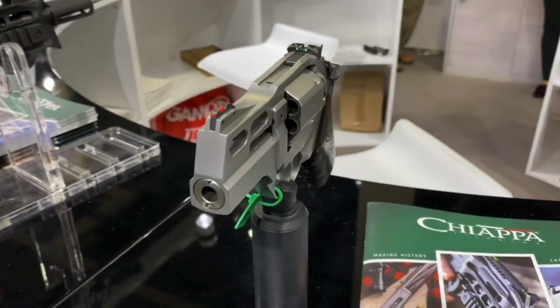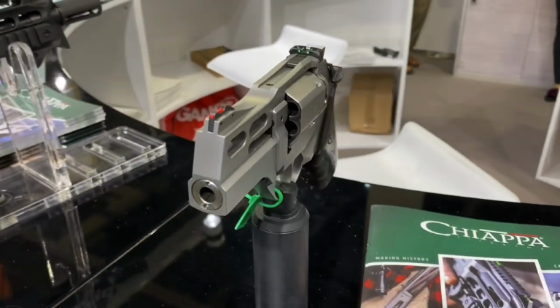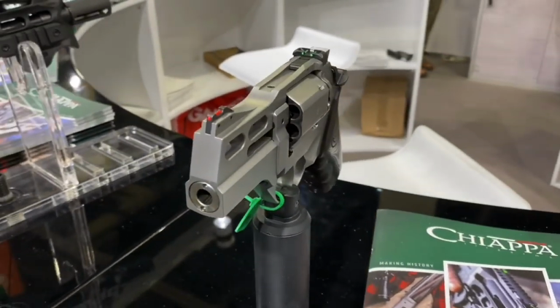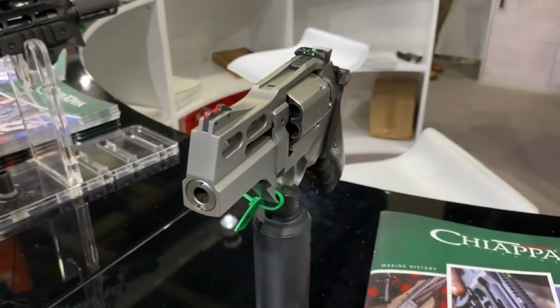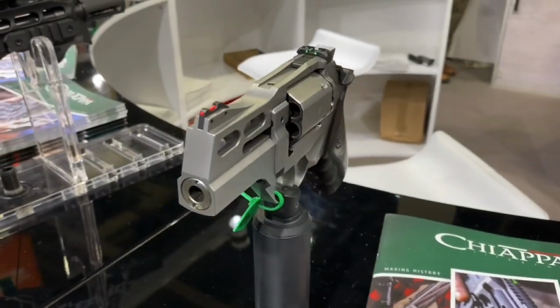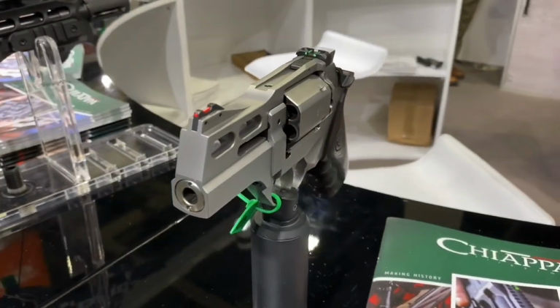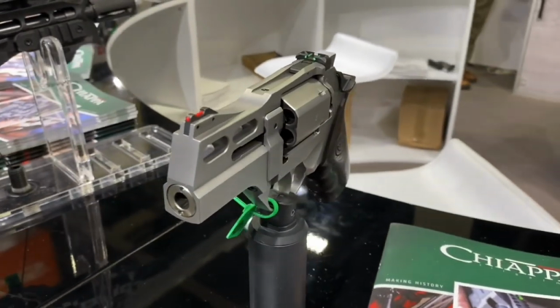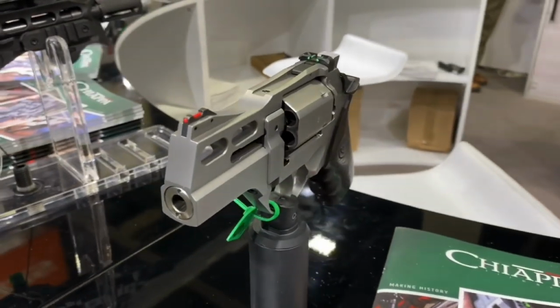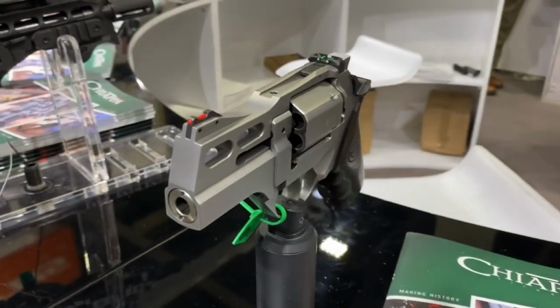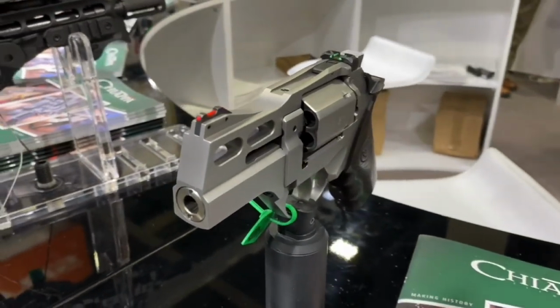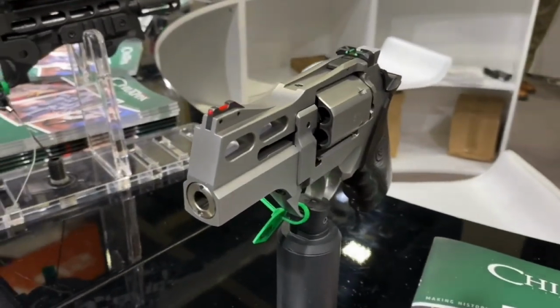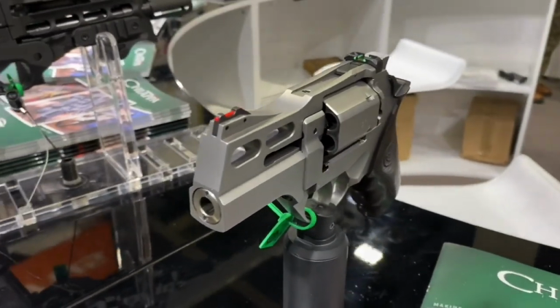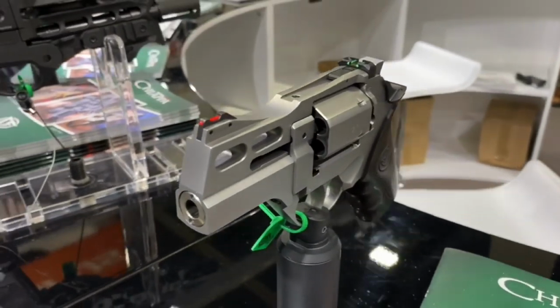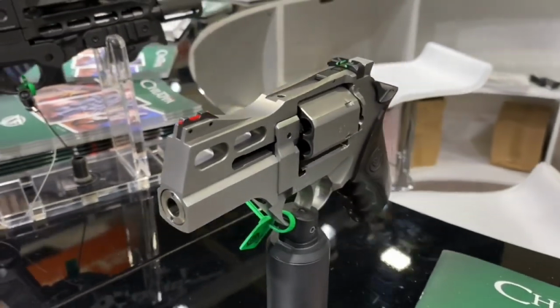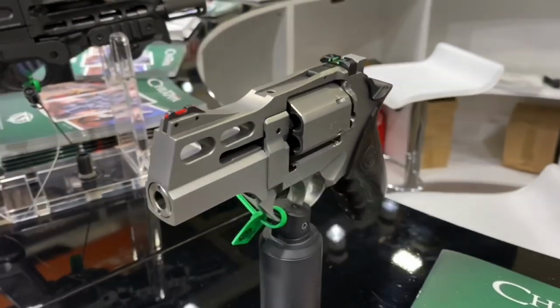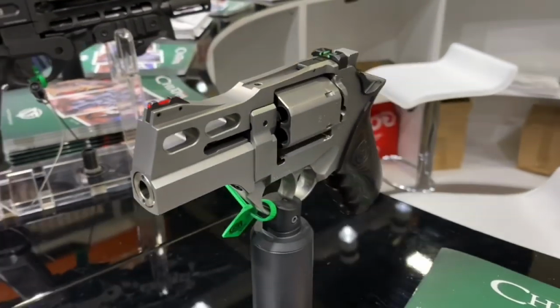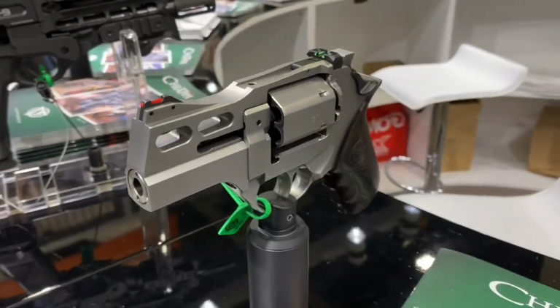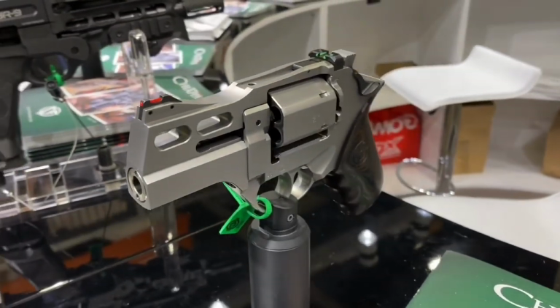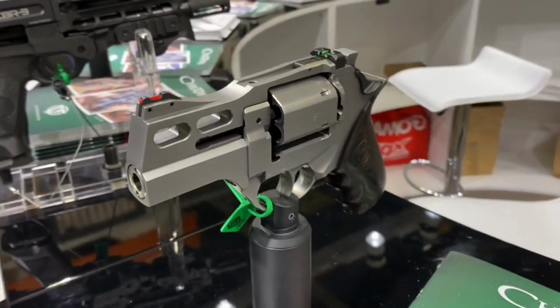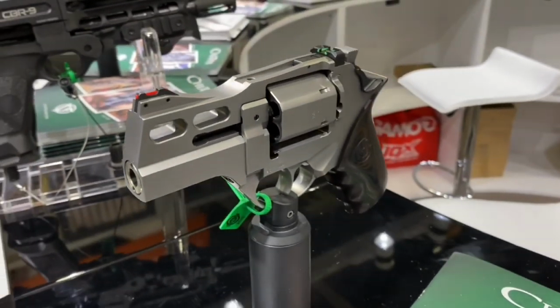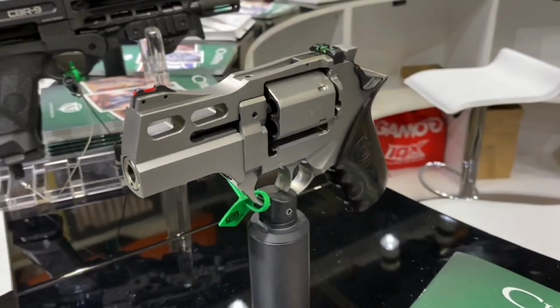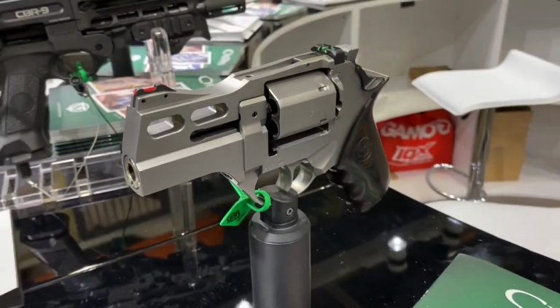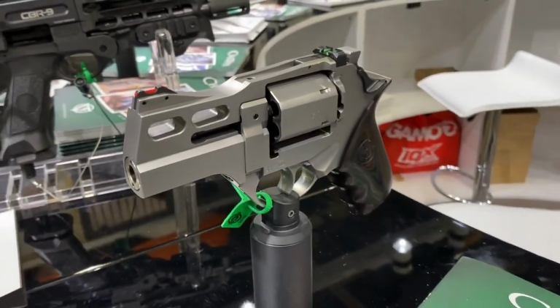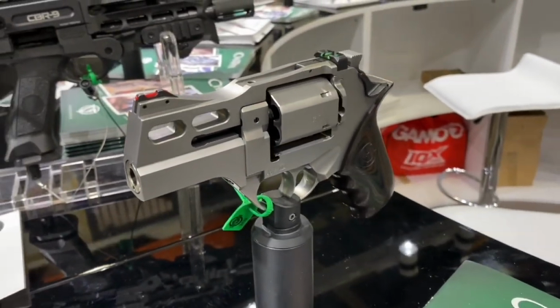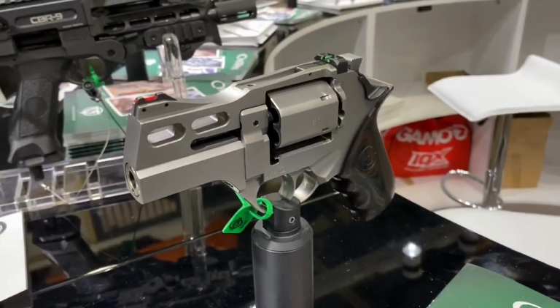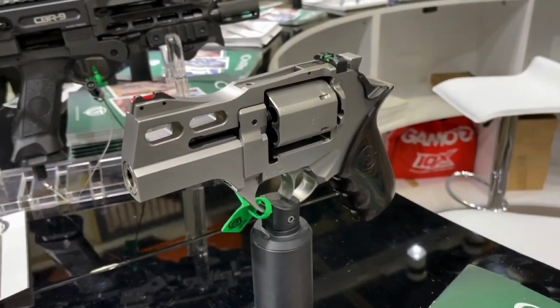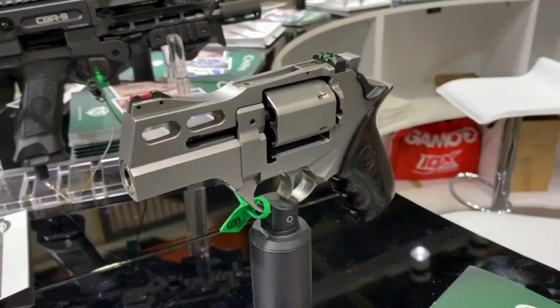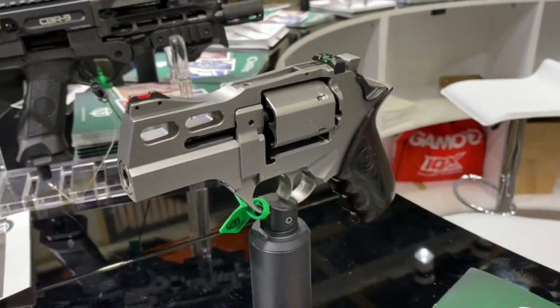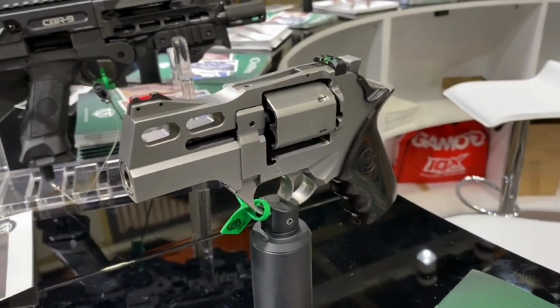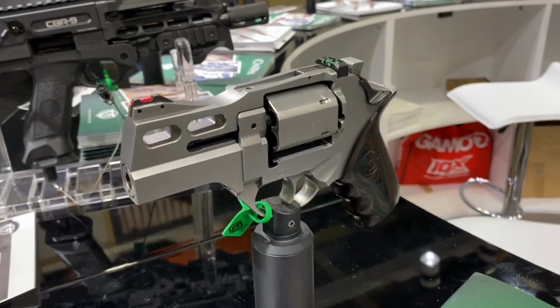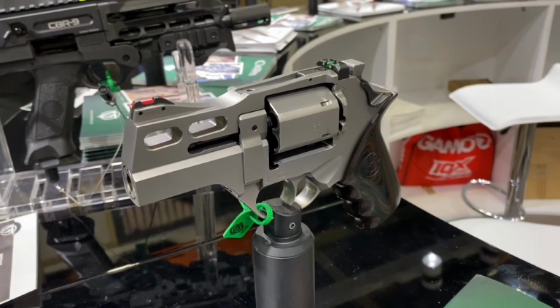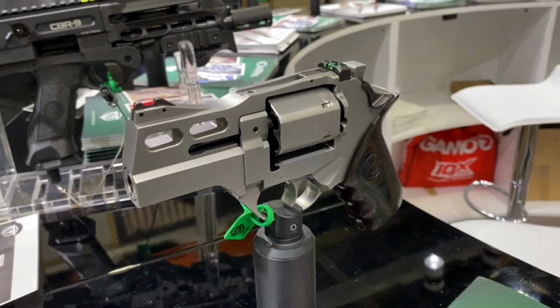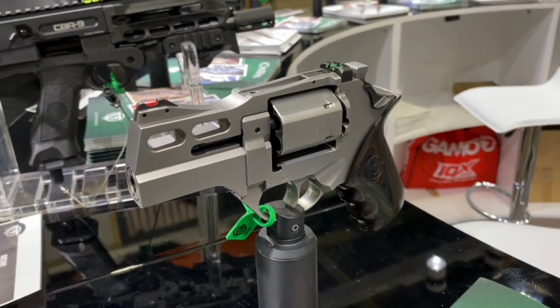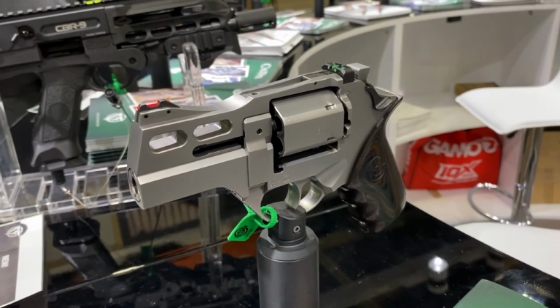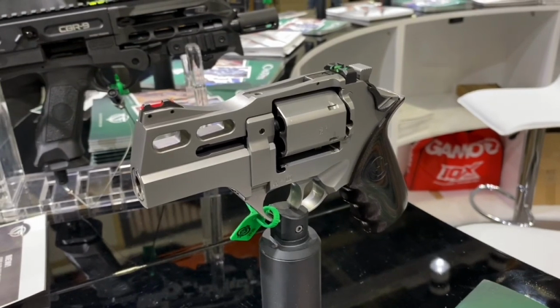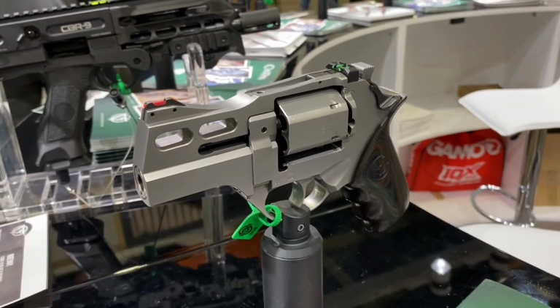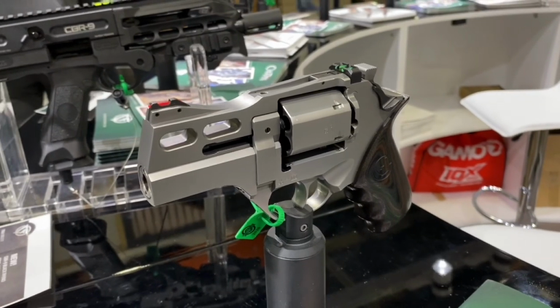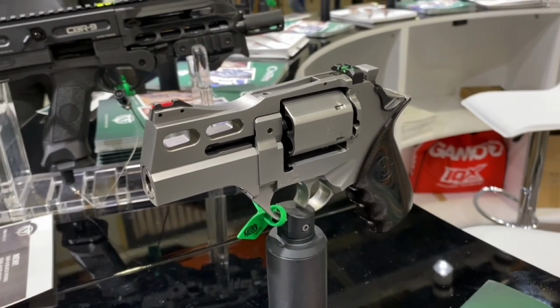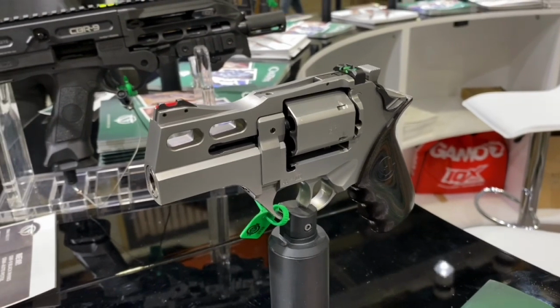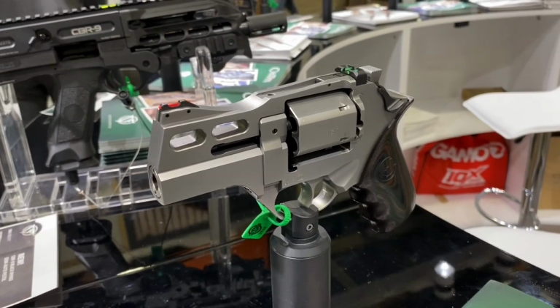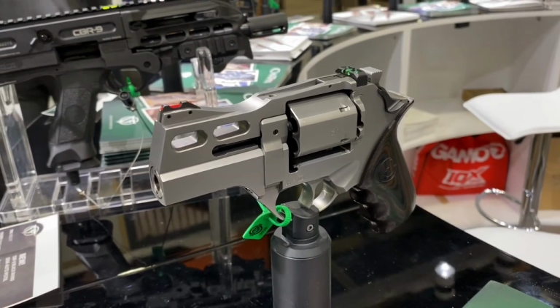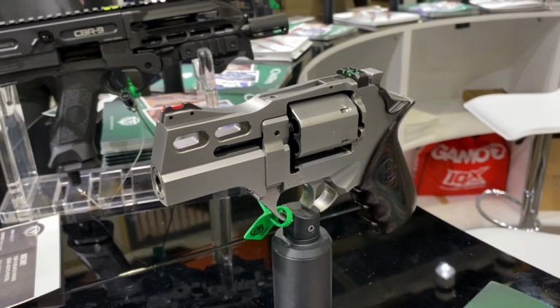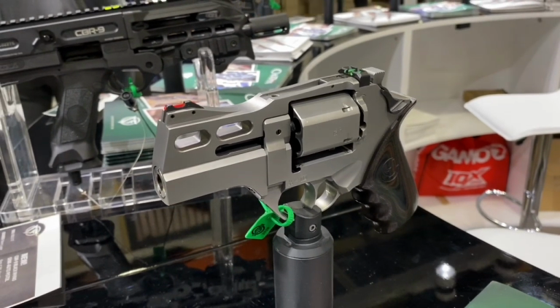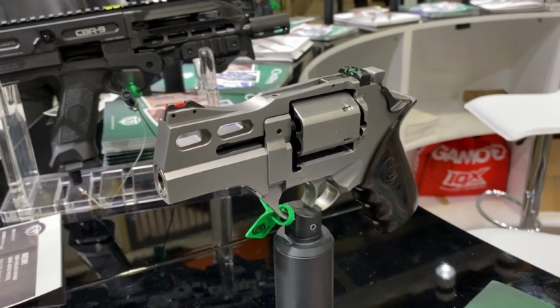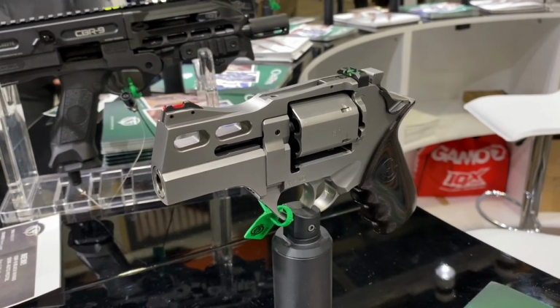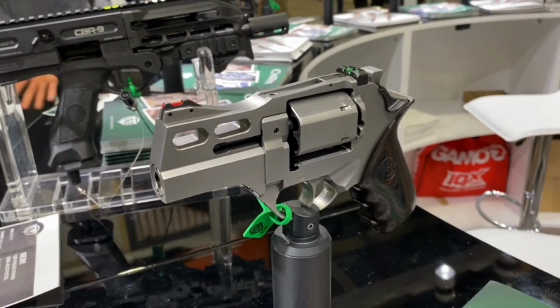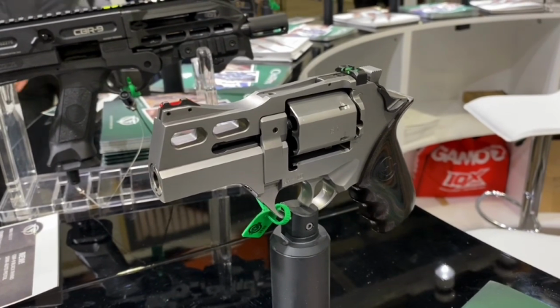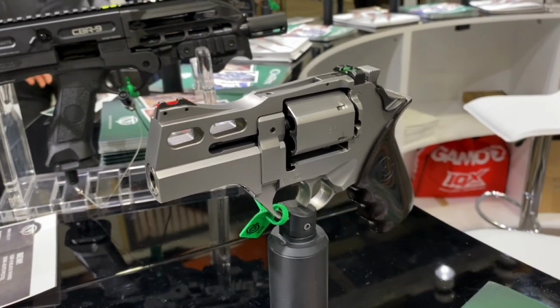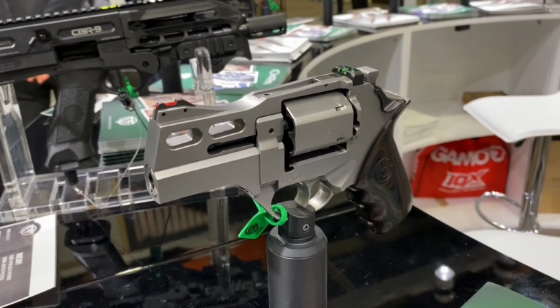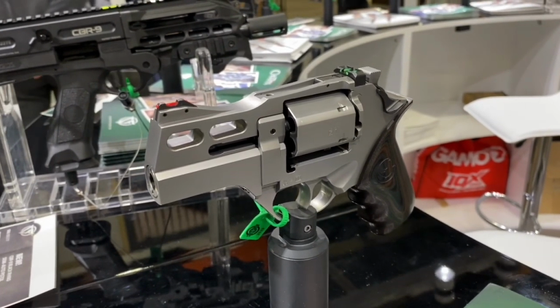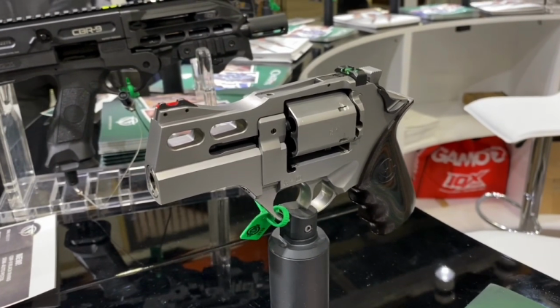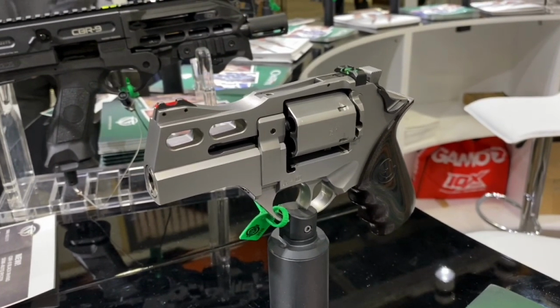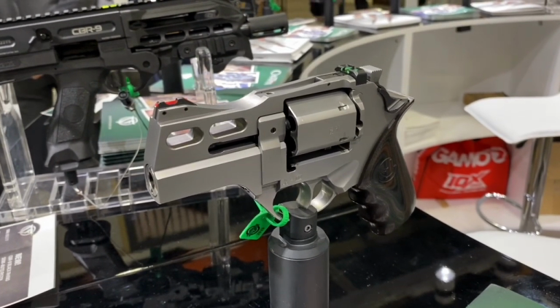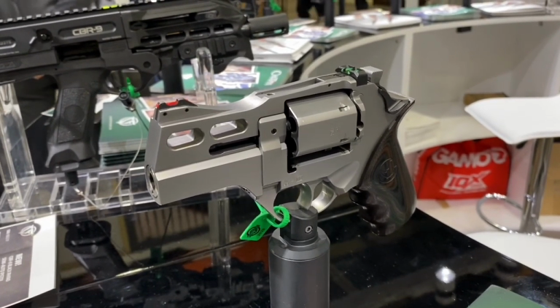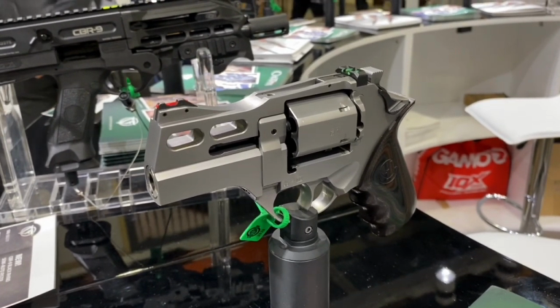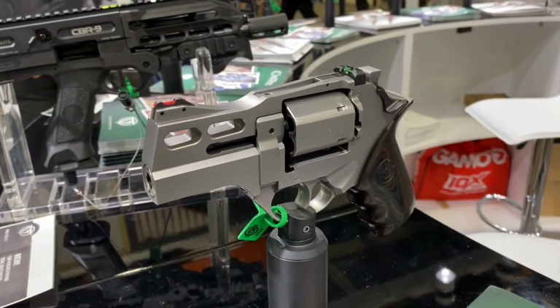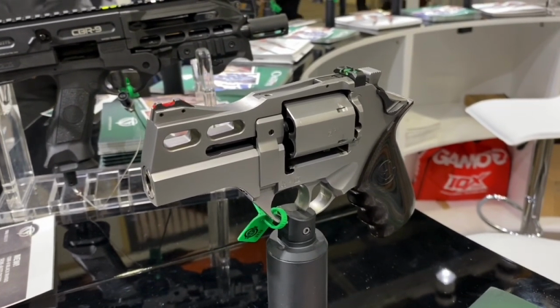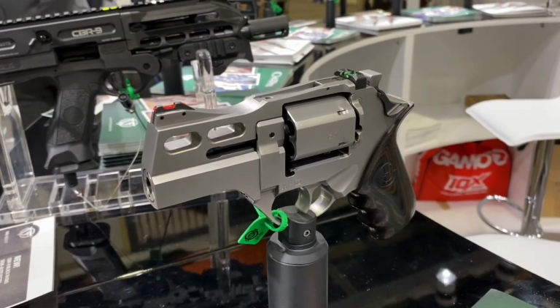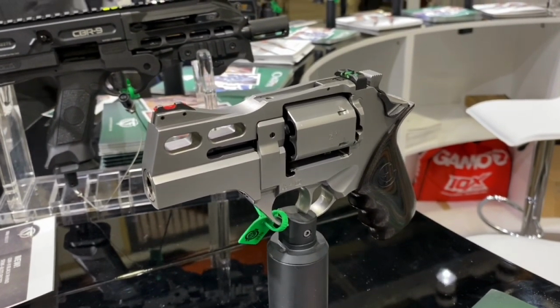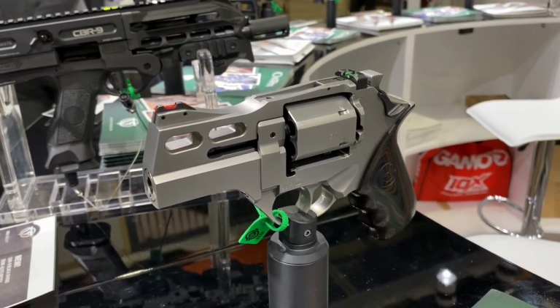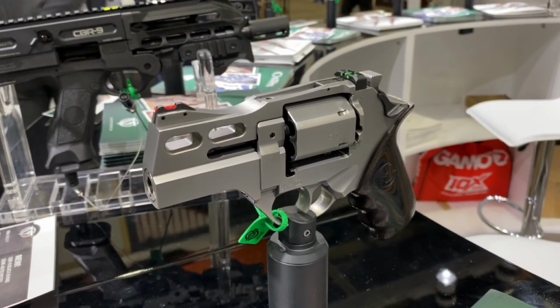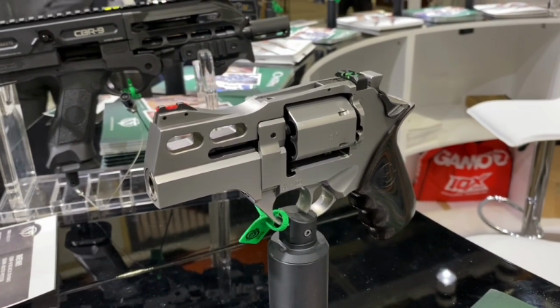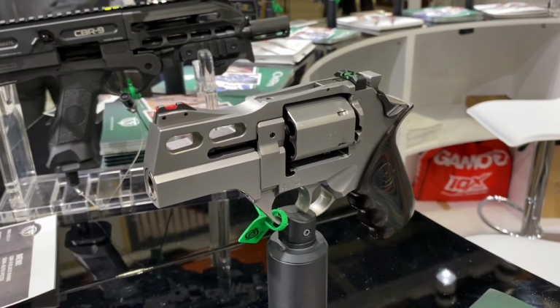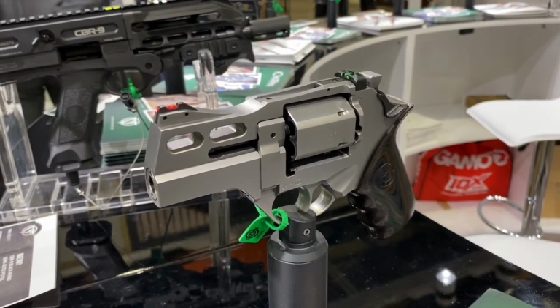I definitely wanted it in .357 Magnum, and when it comes out in .44 Magnum, I think I'll be getting that one also.